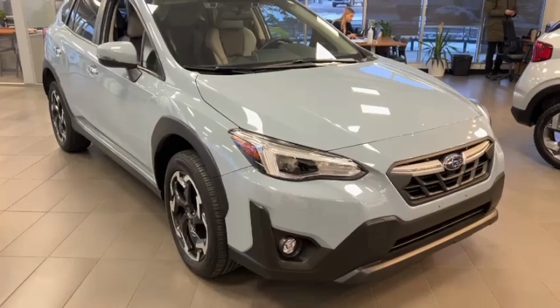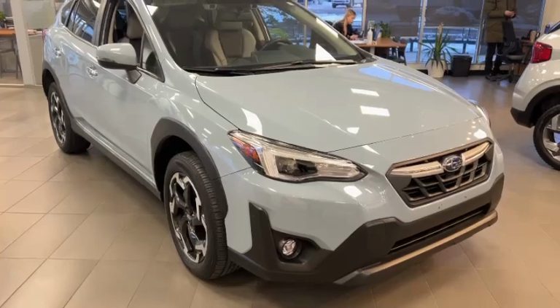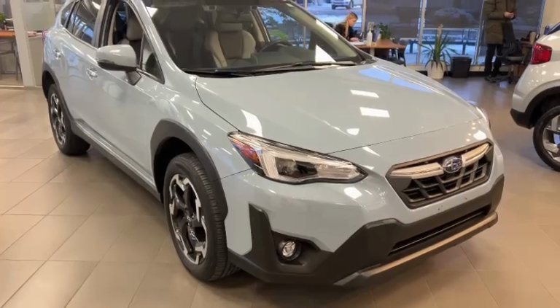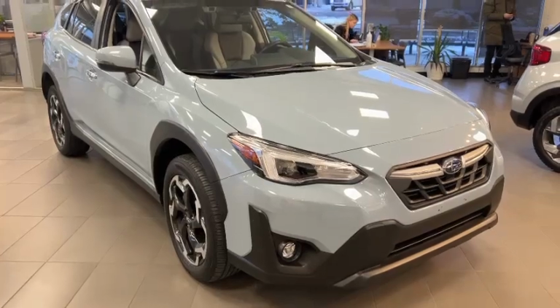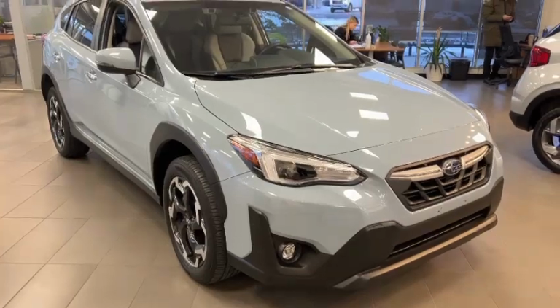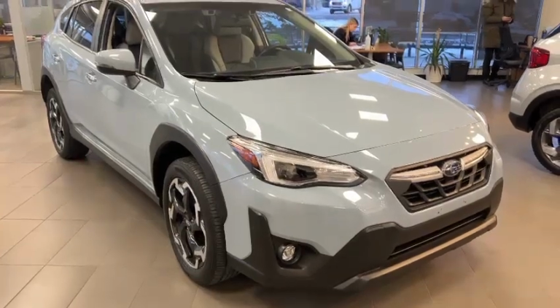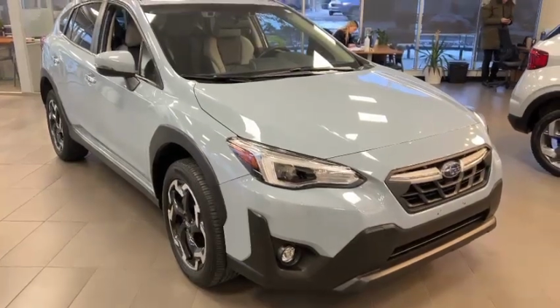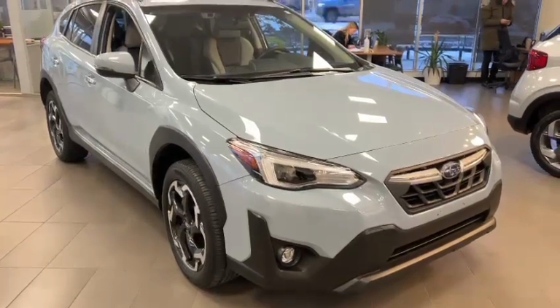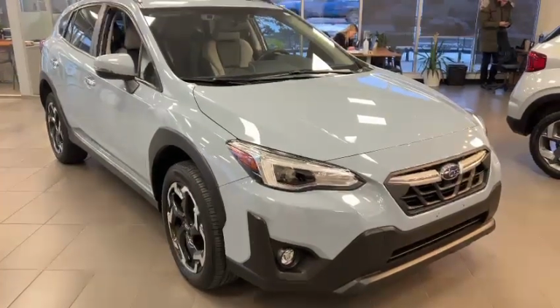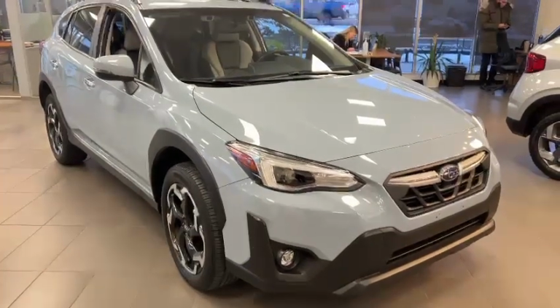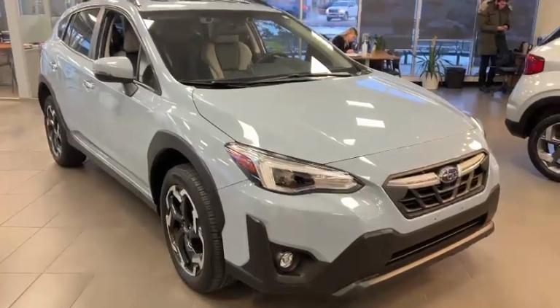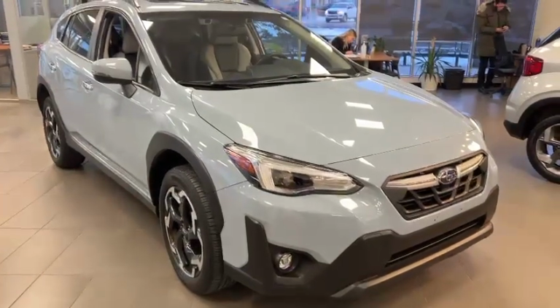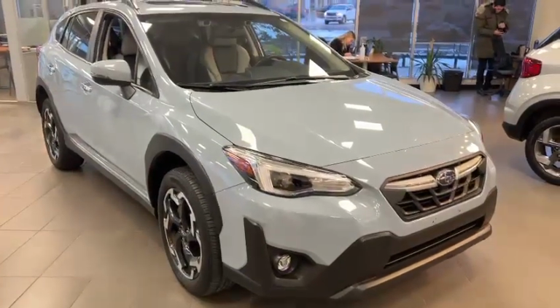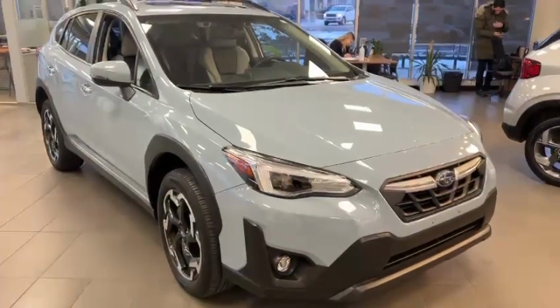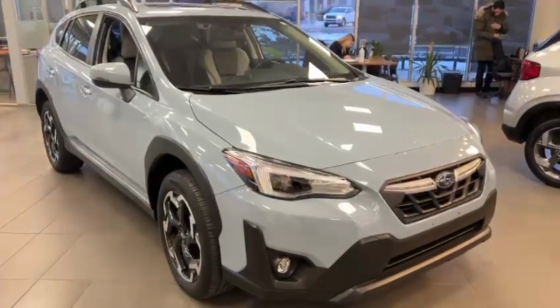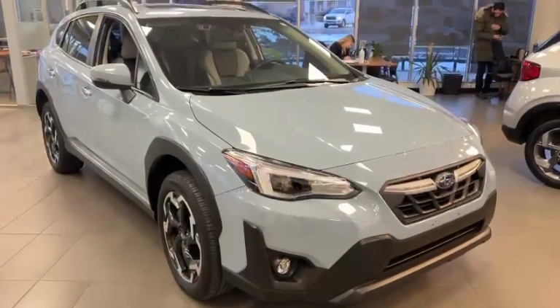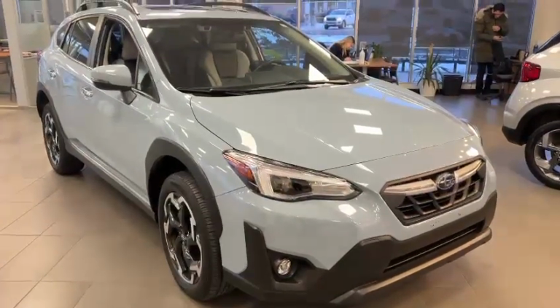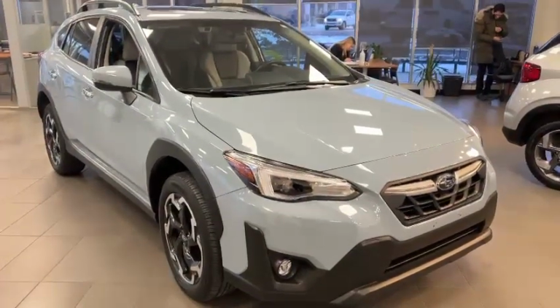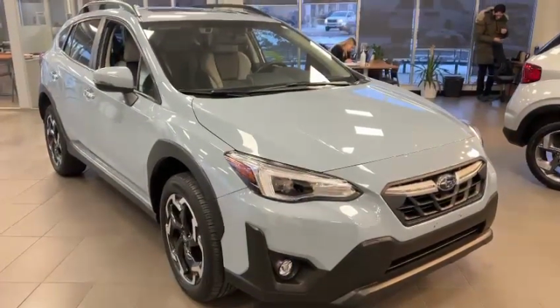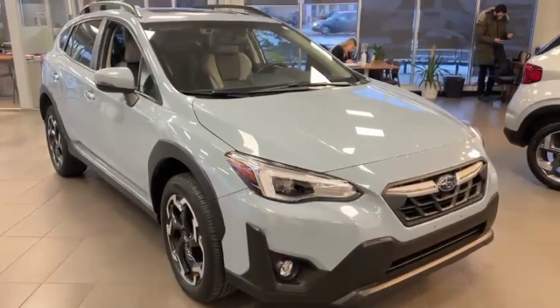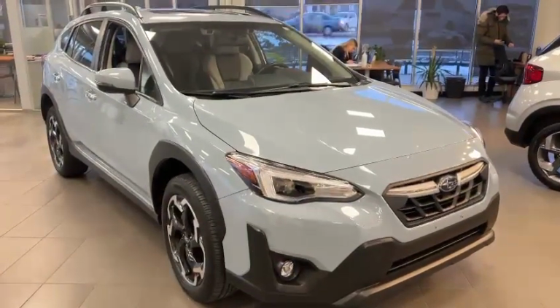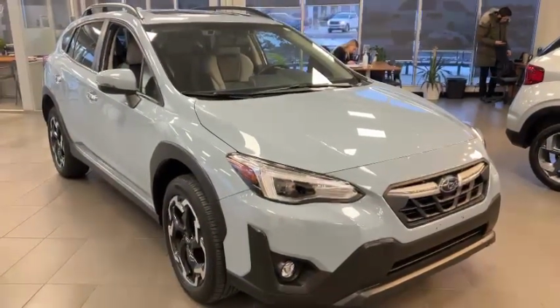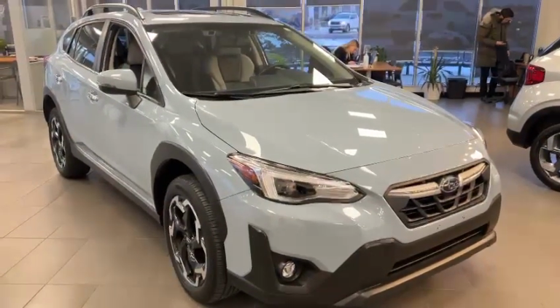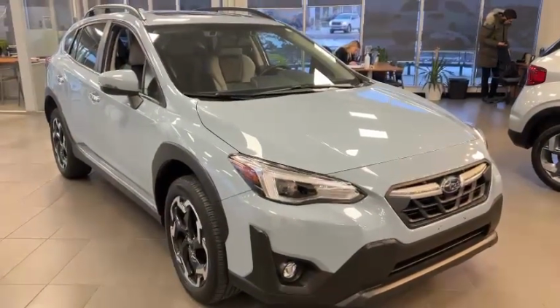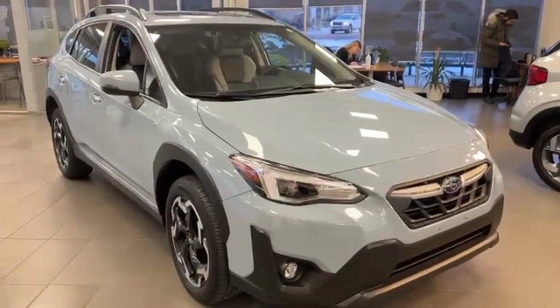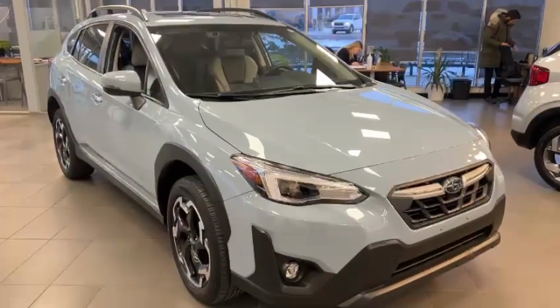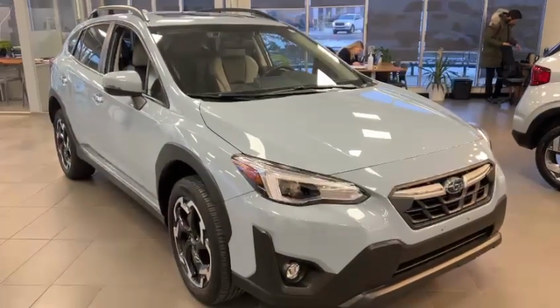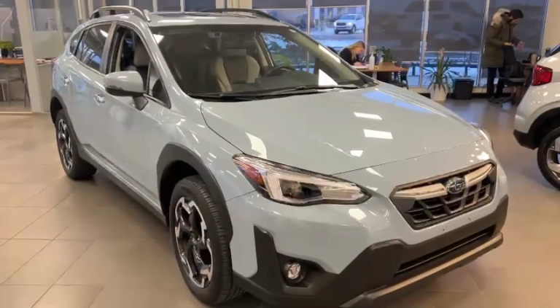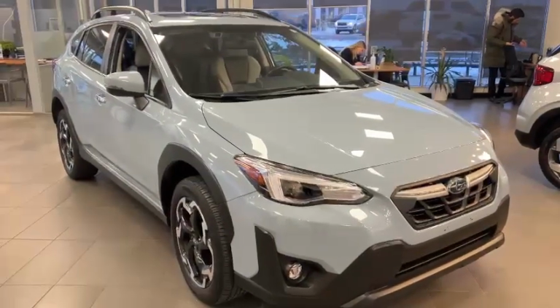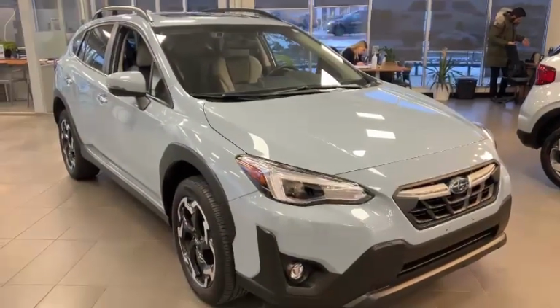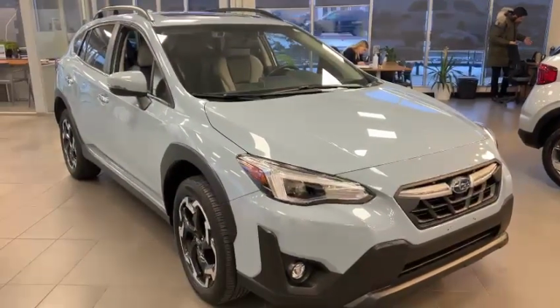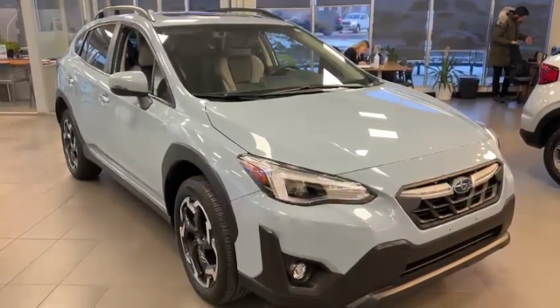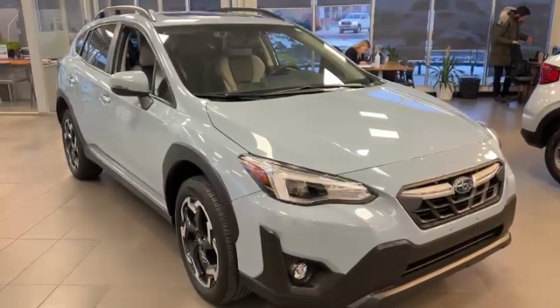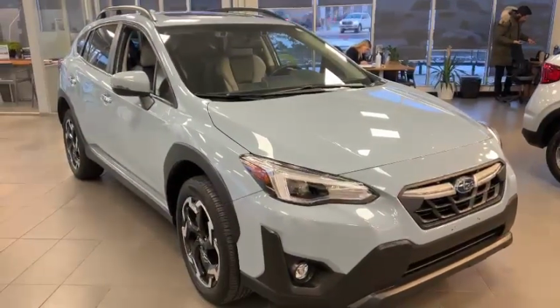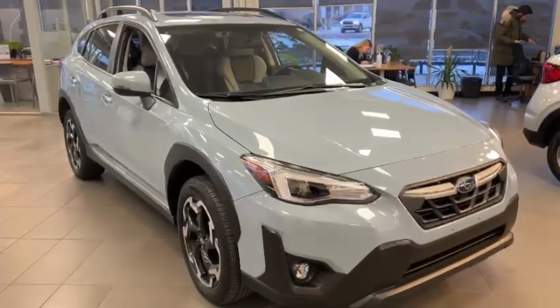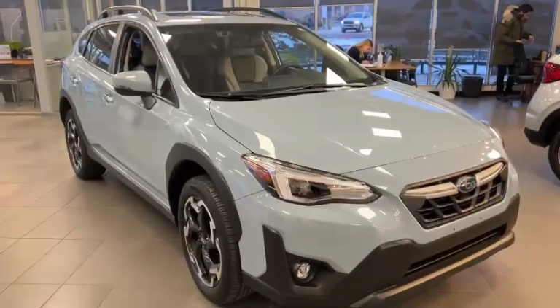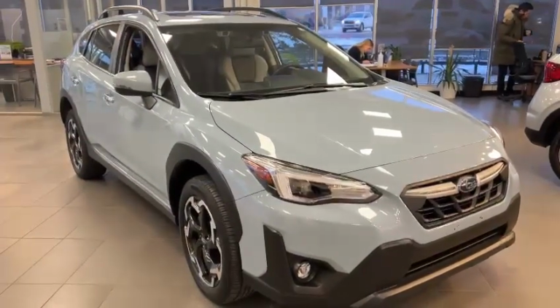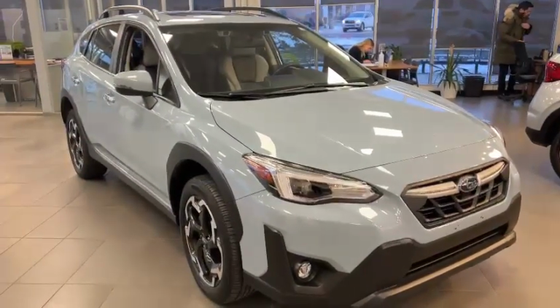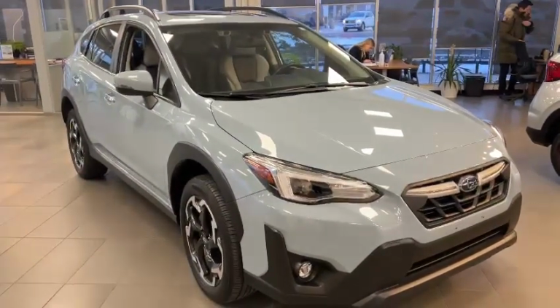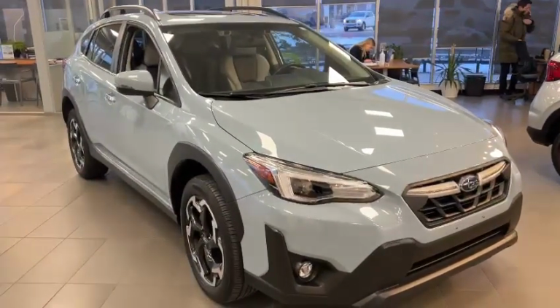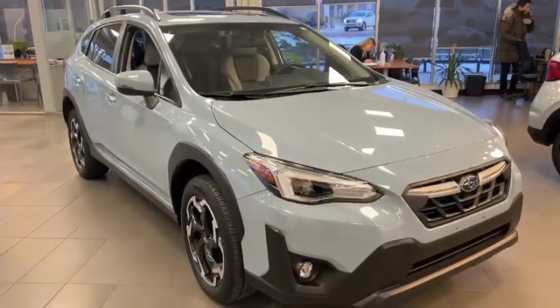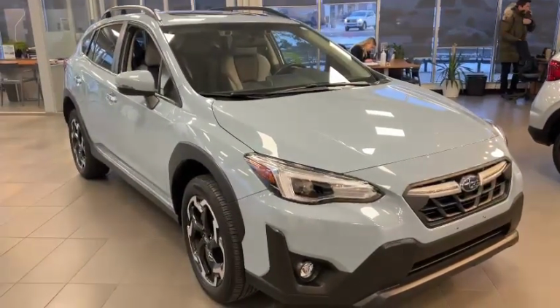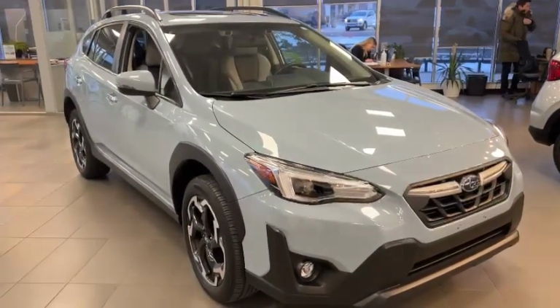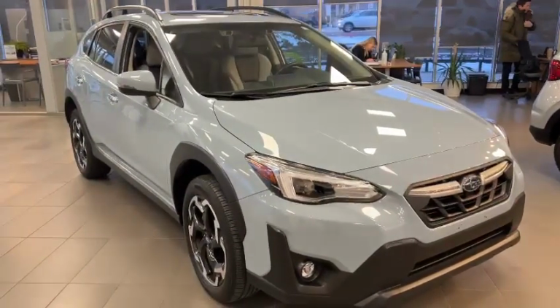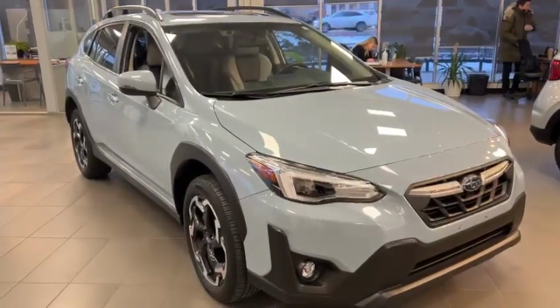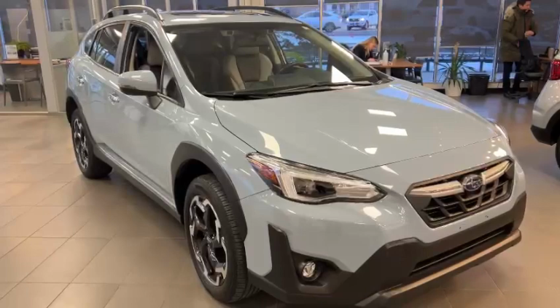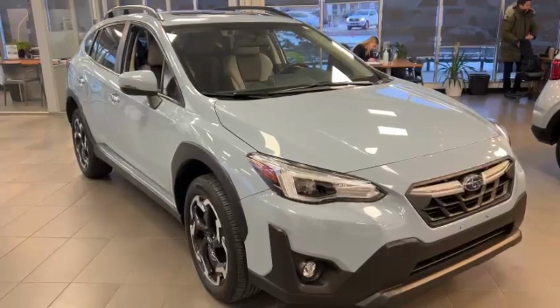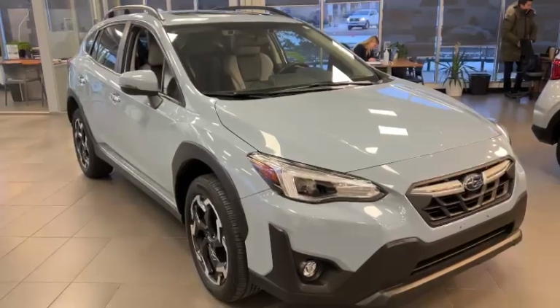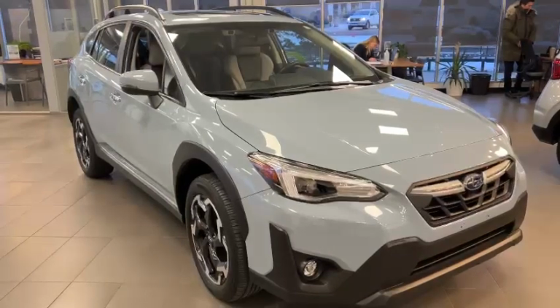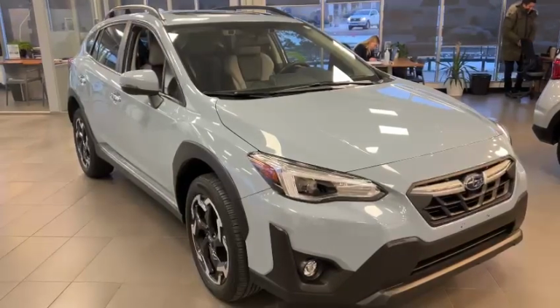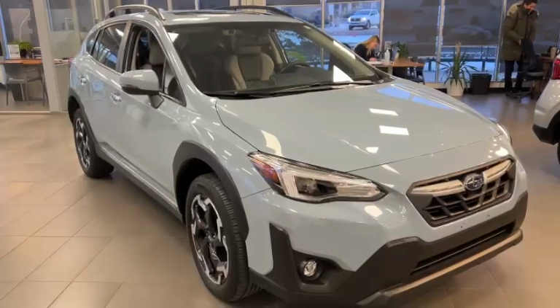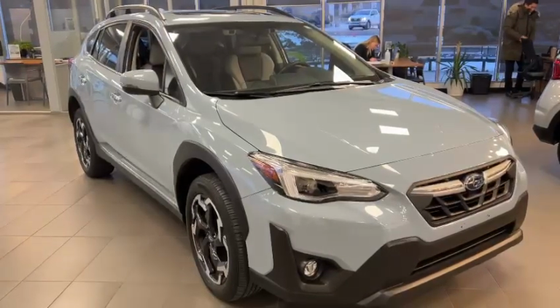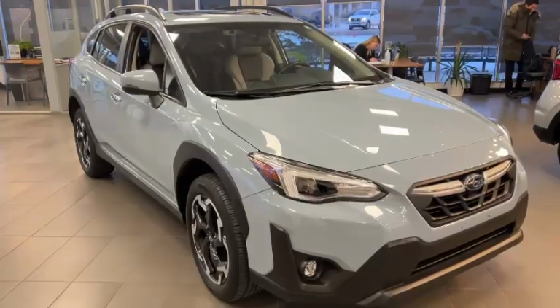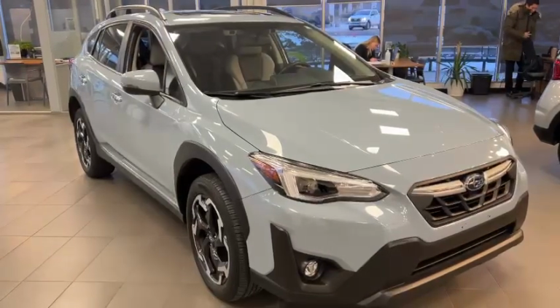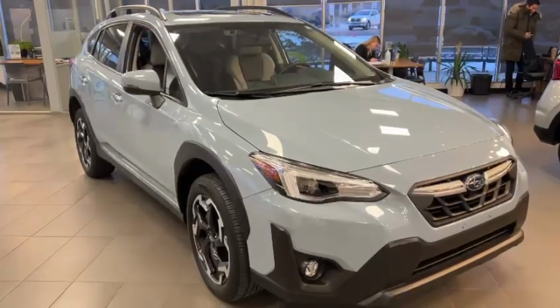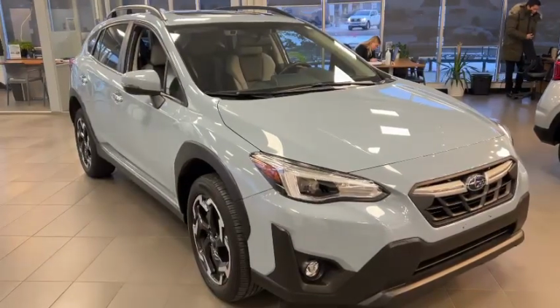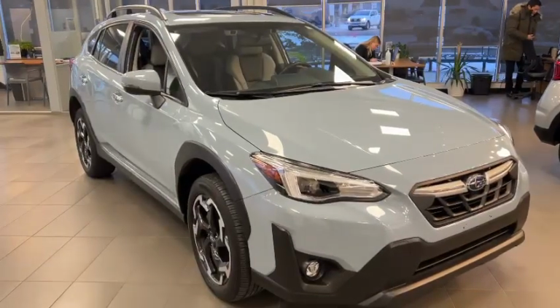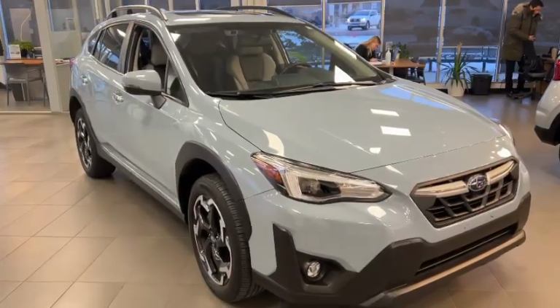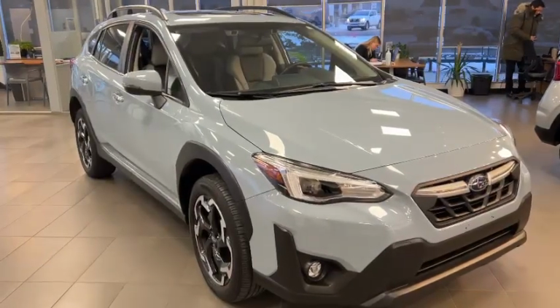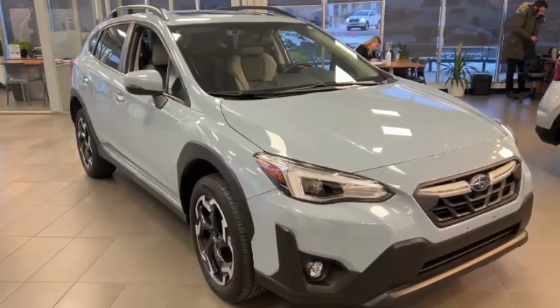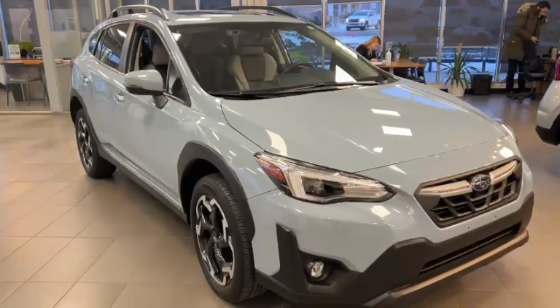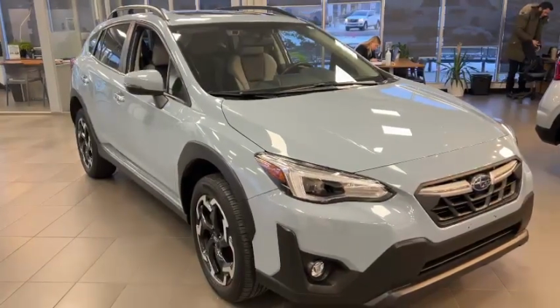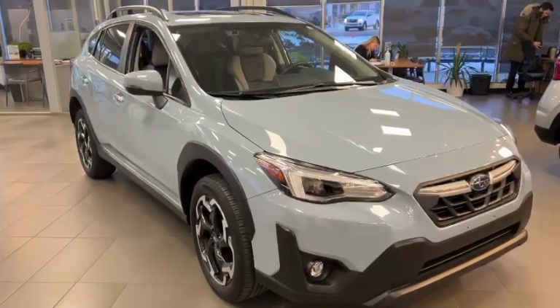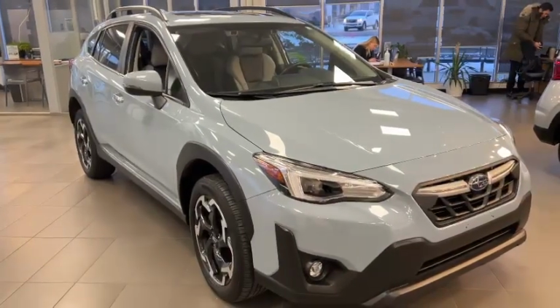Good morning, this is Ivan from Raleigh Subaru Edmonton. Here is our 2021 Subaru Crosstrek, and this is the limited package automatic.